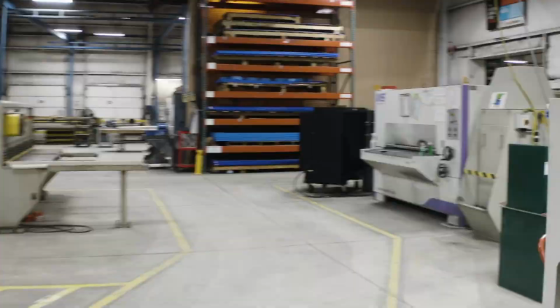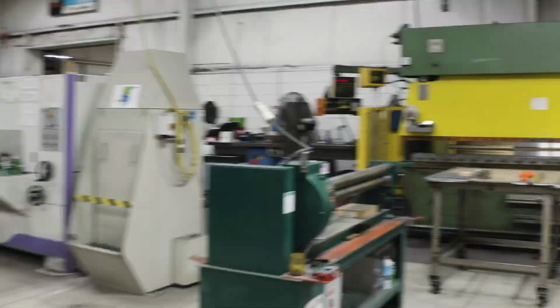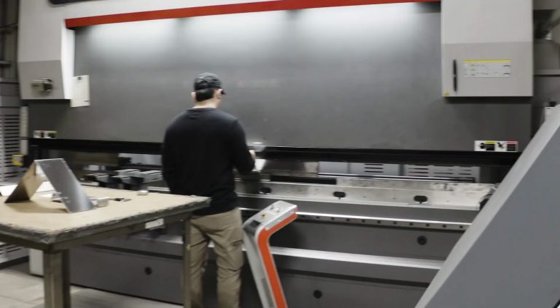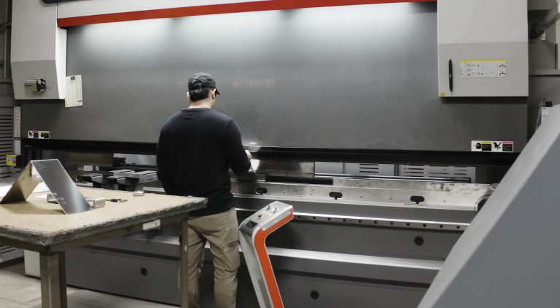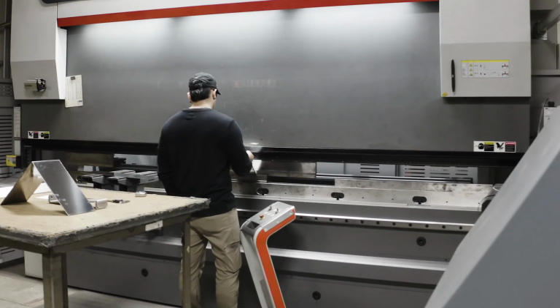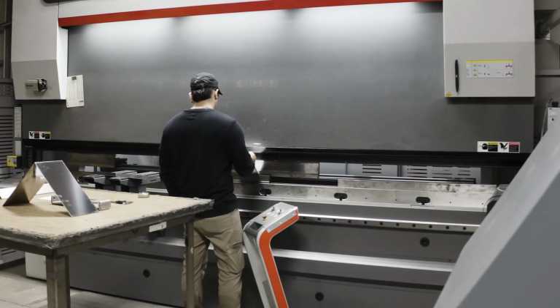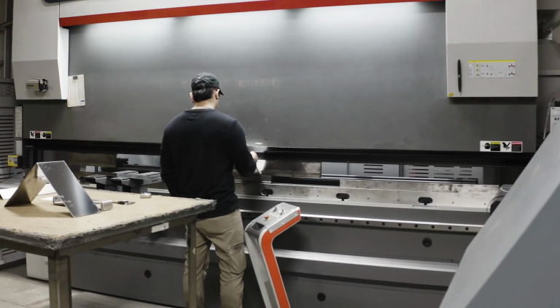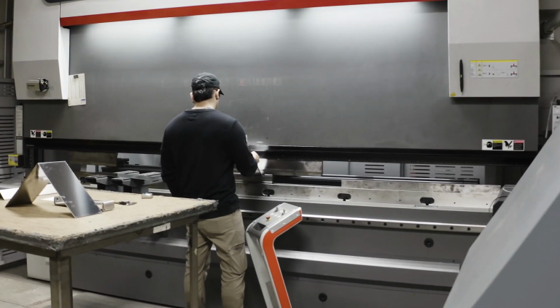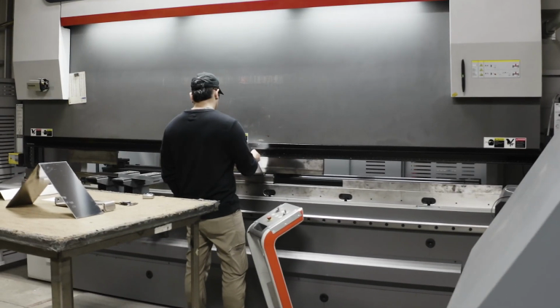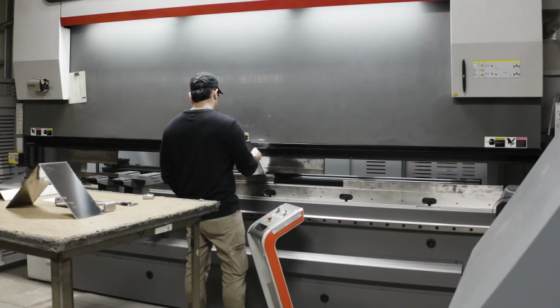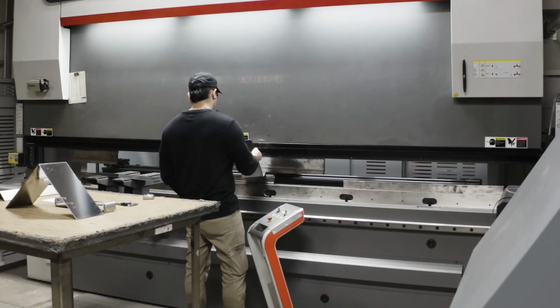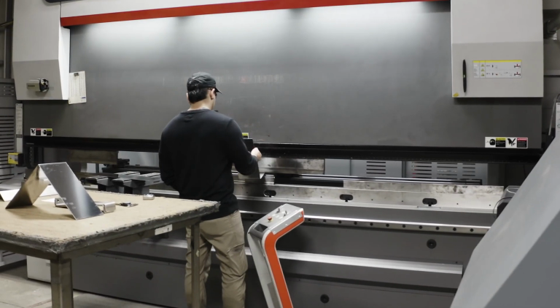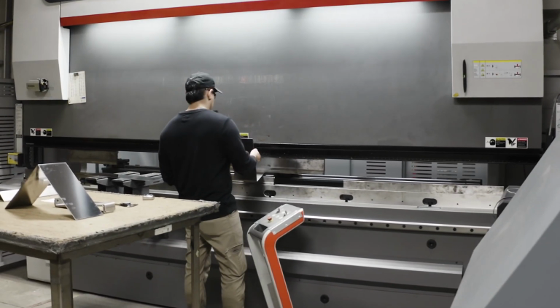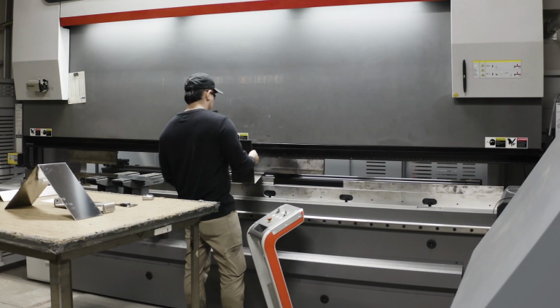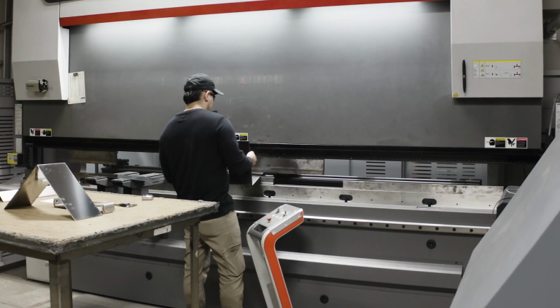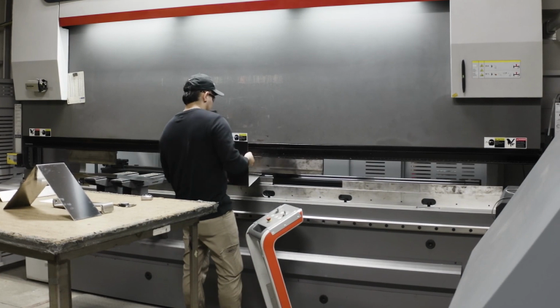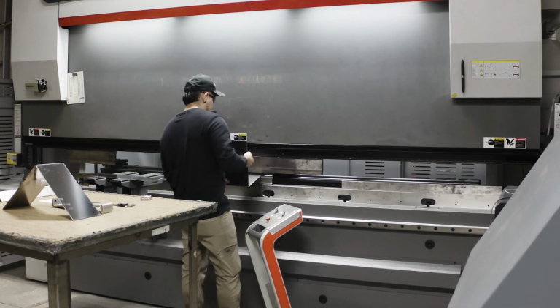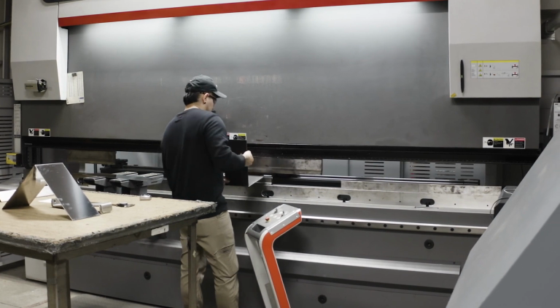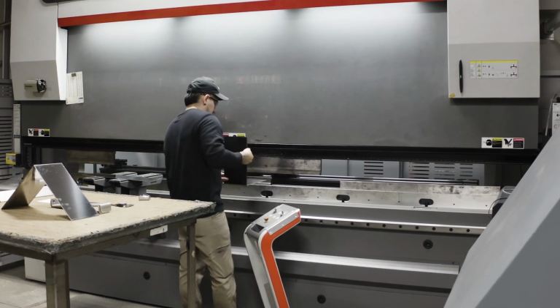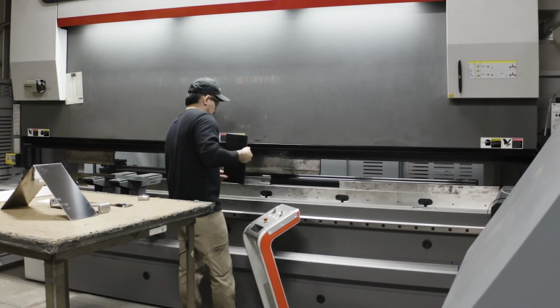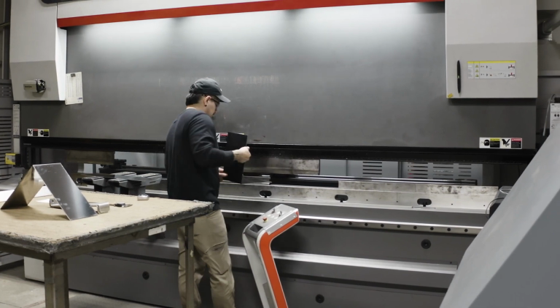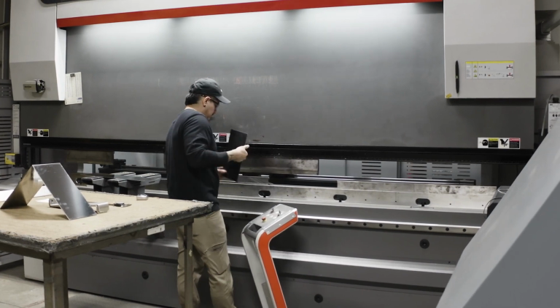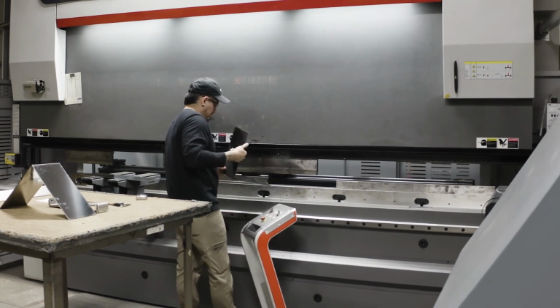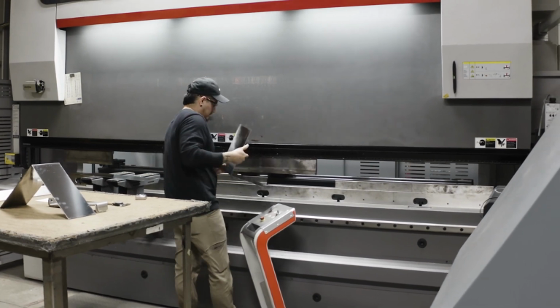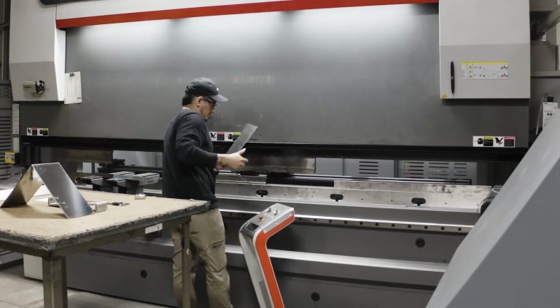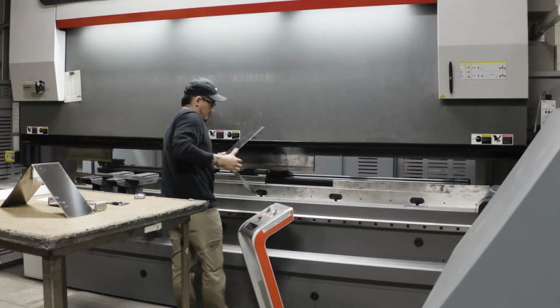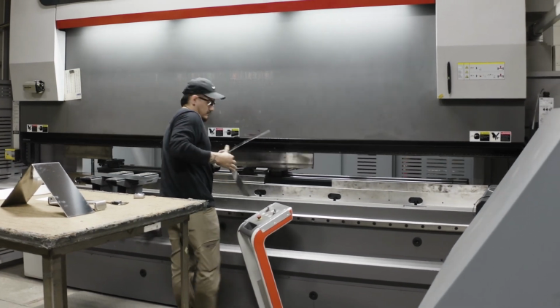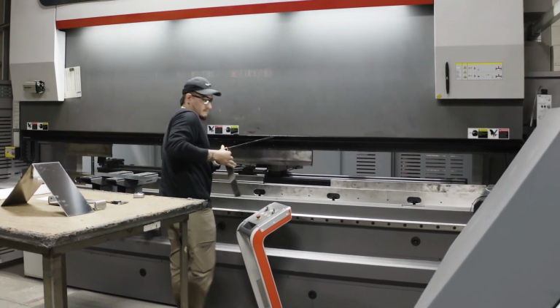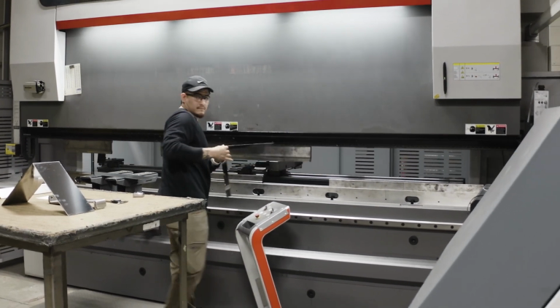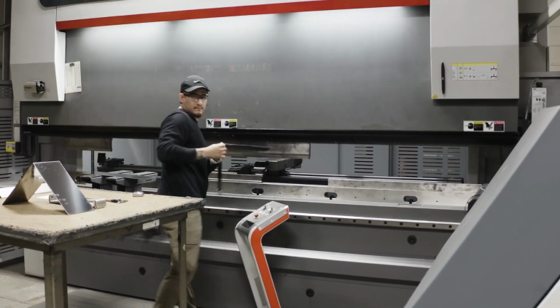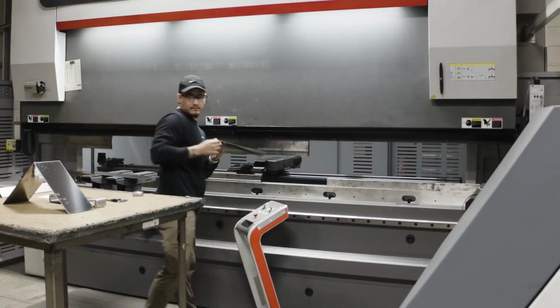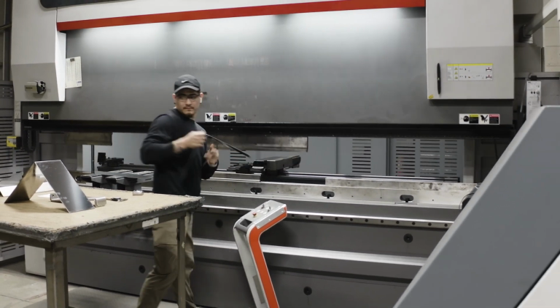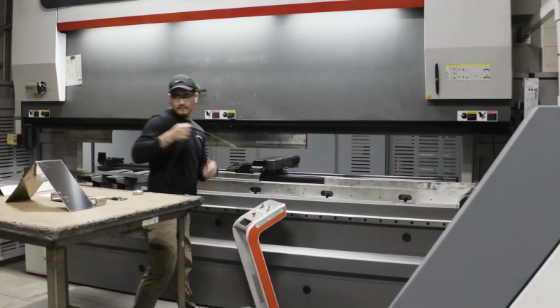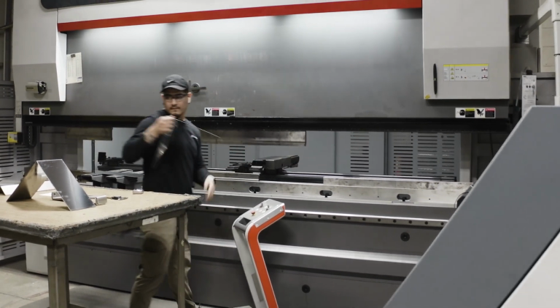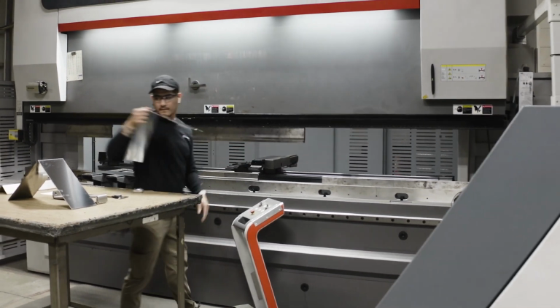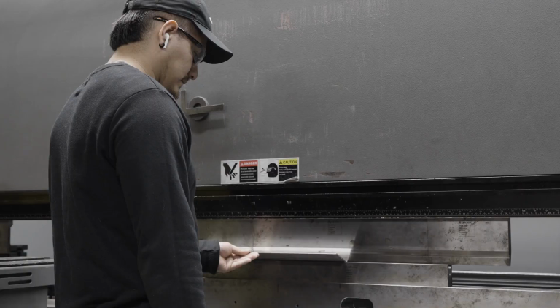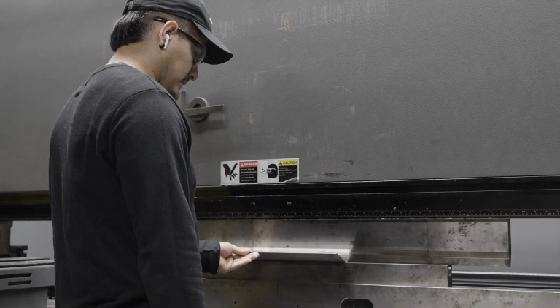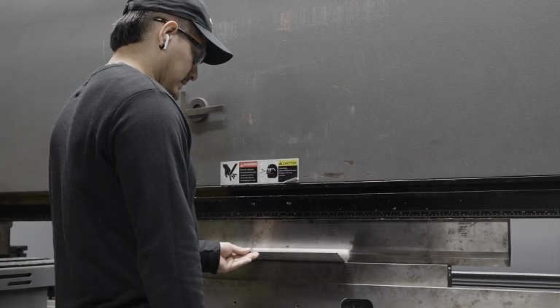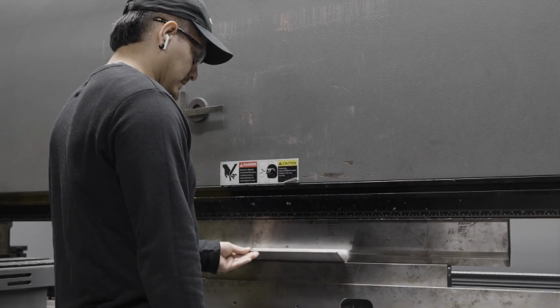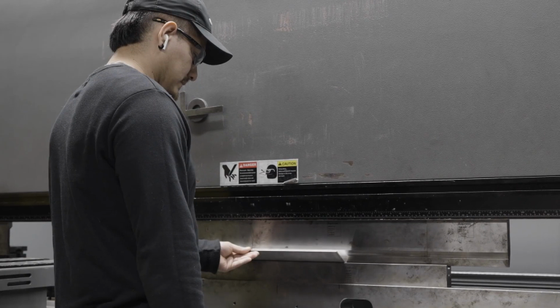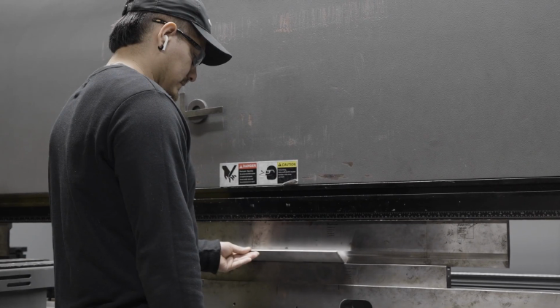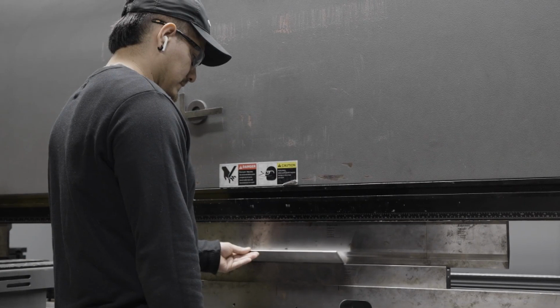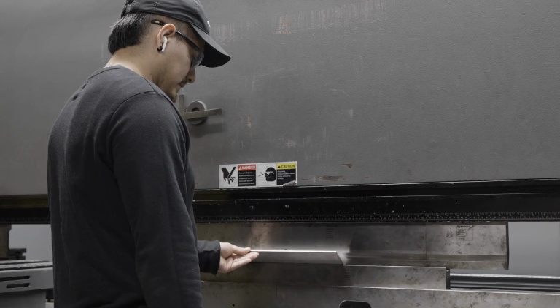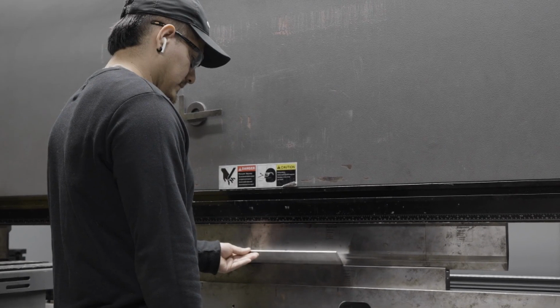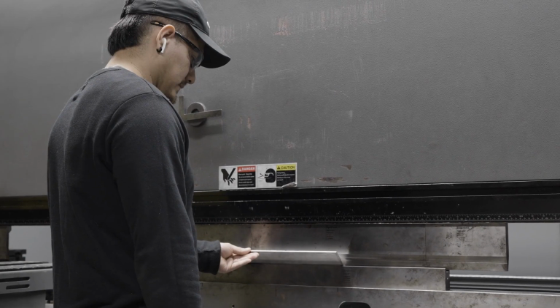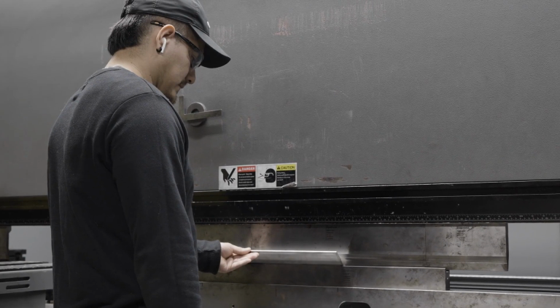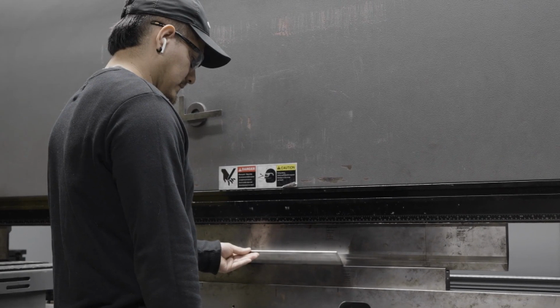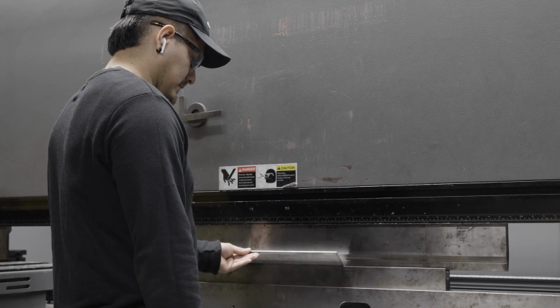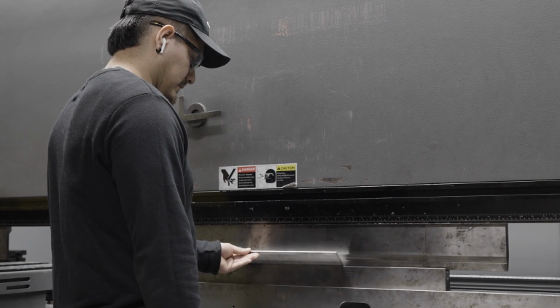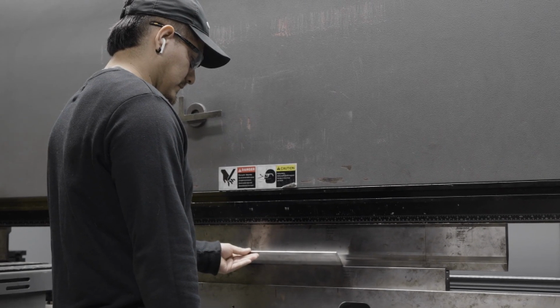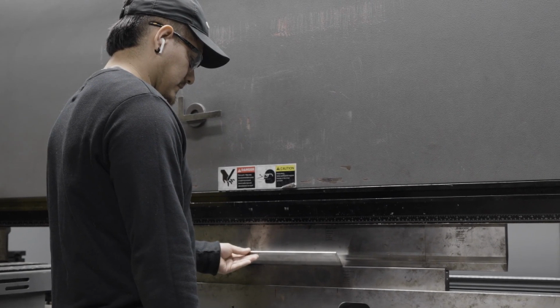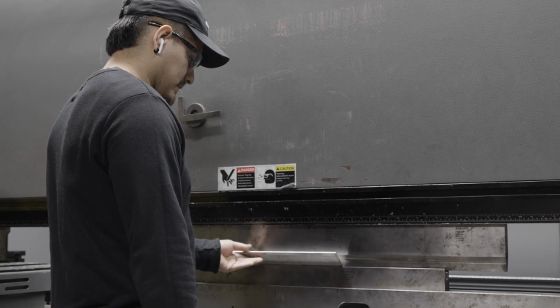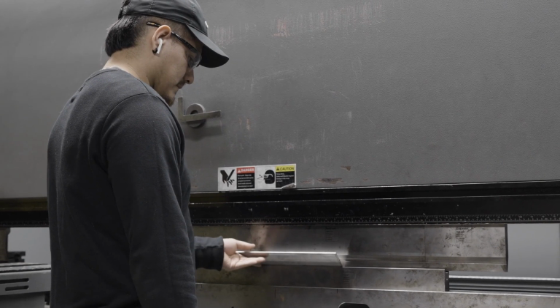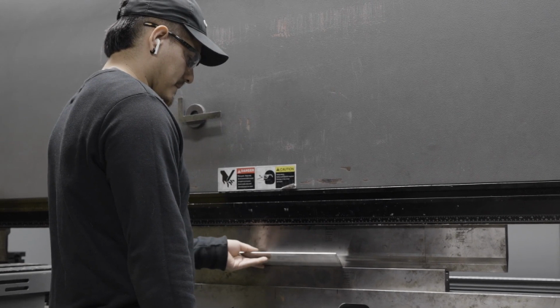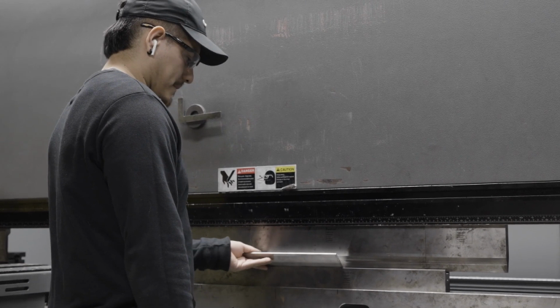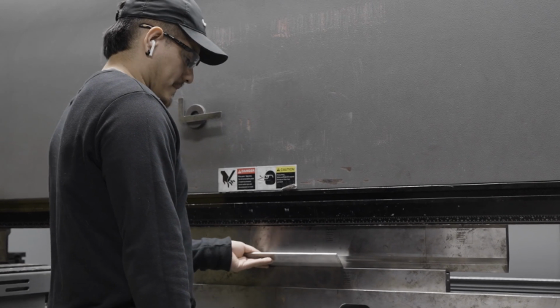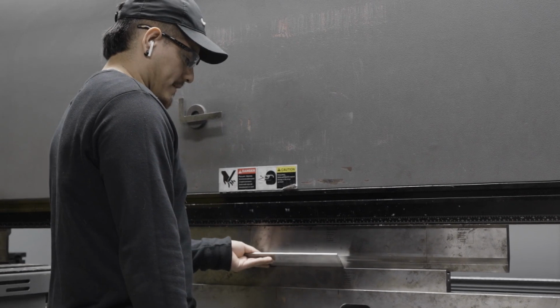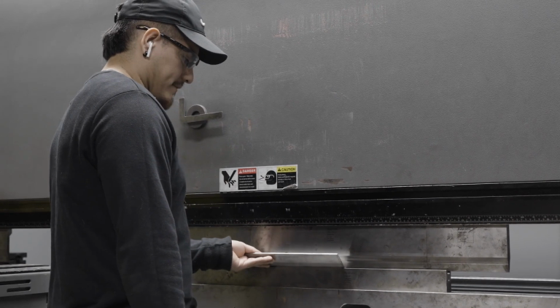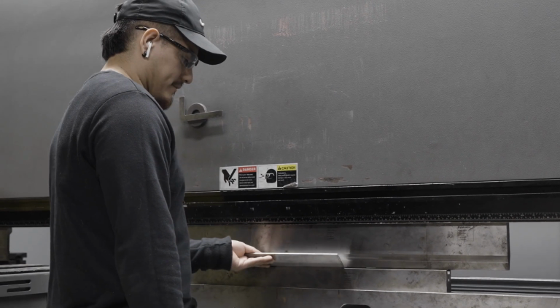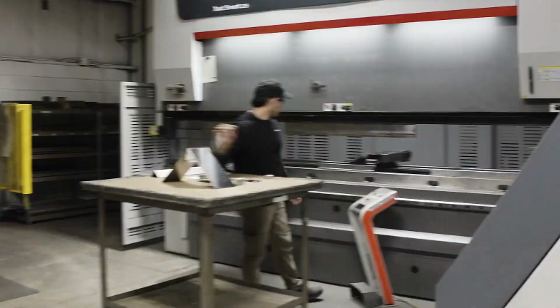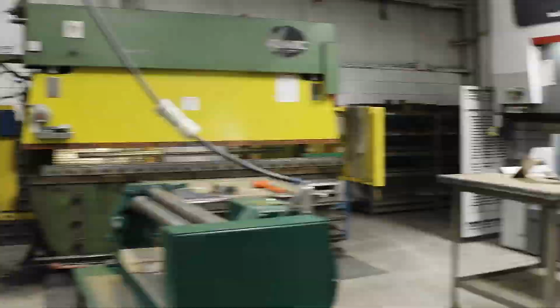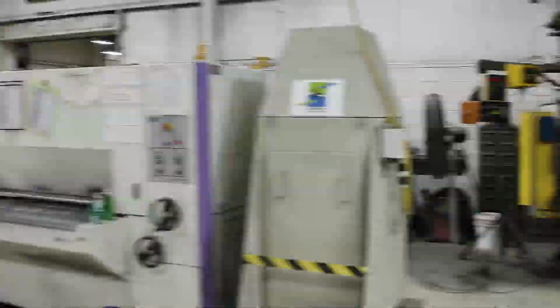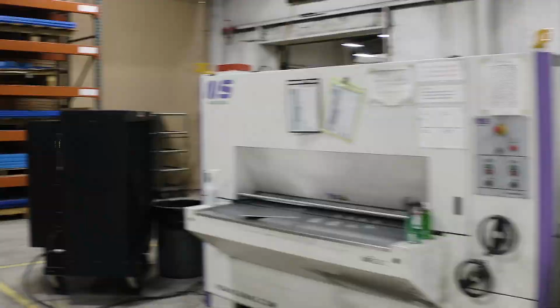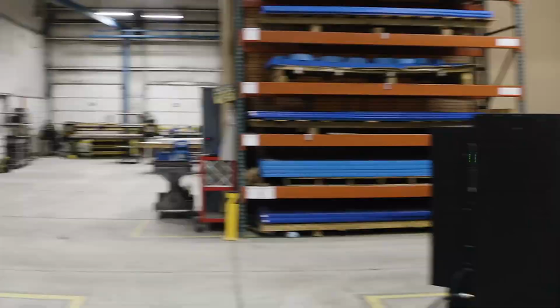In the fabrication zone, a CNC press brake and diverse set of dies and tooling bend metal for a wide range of components.